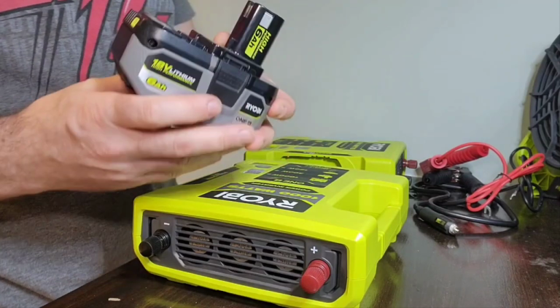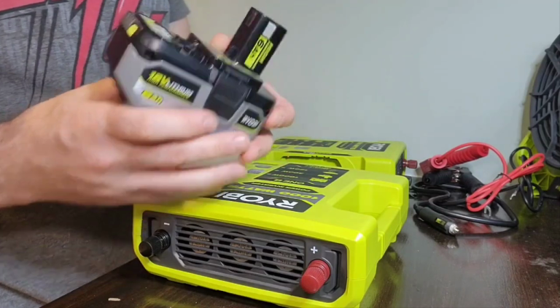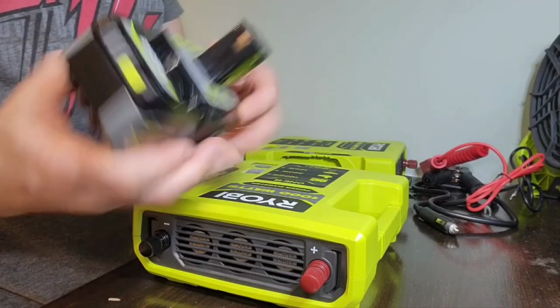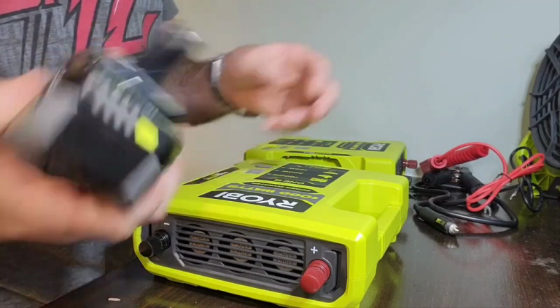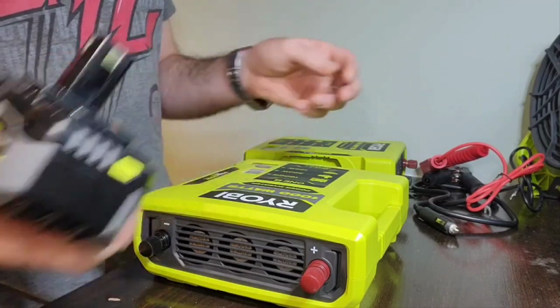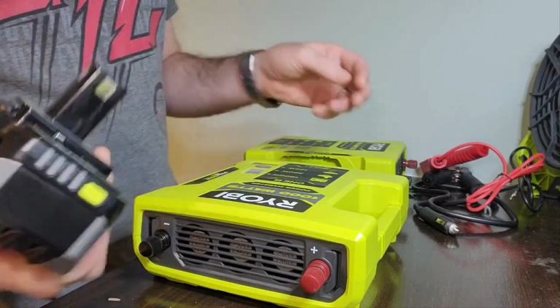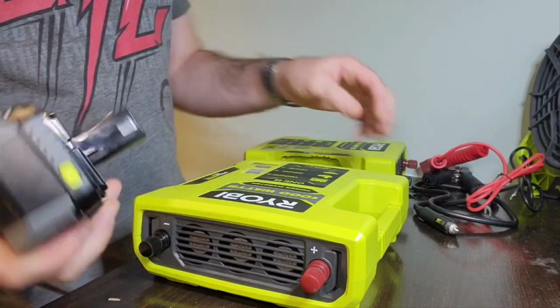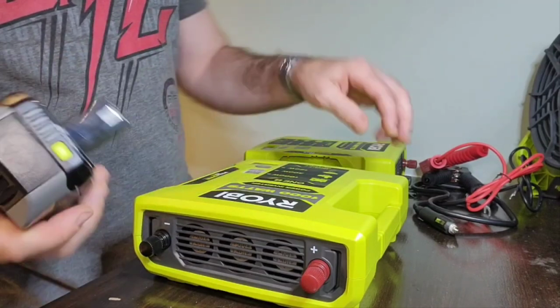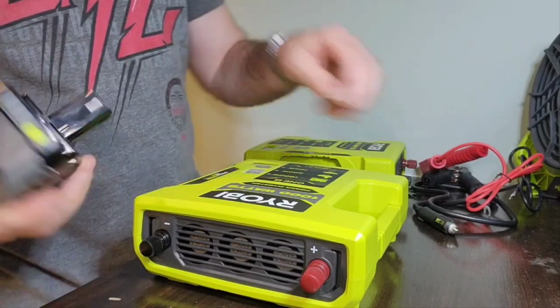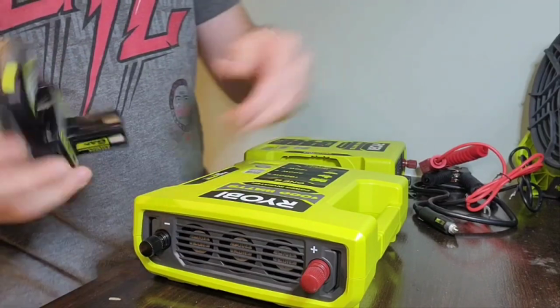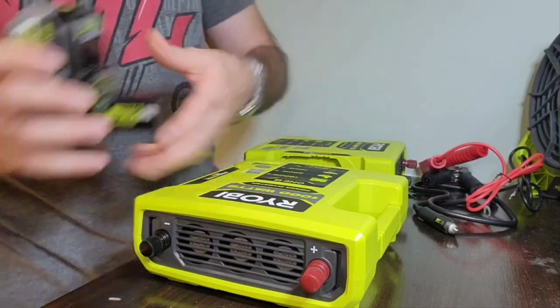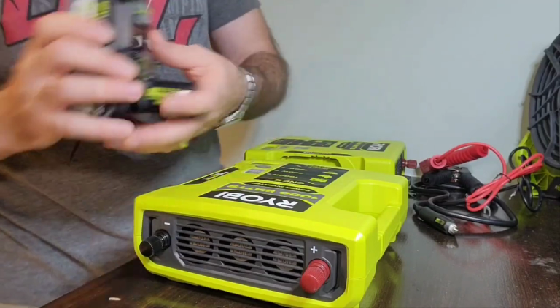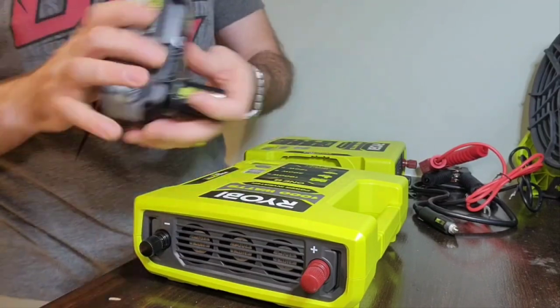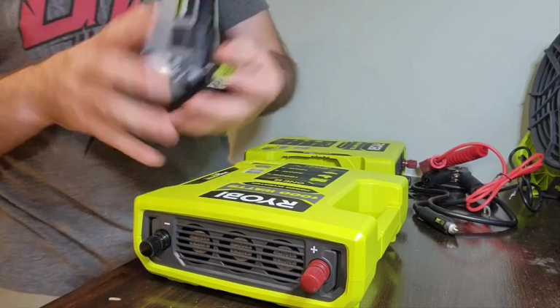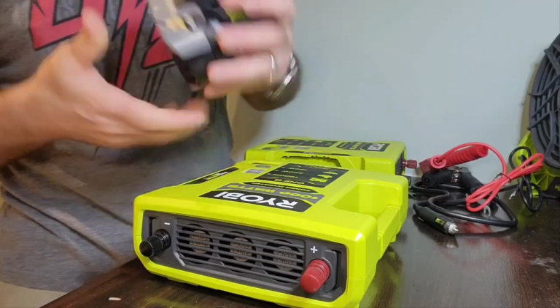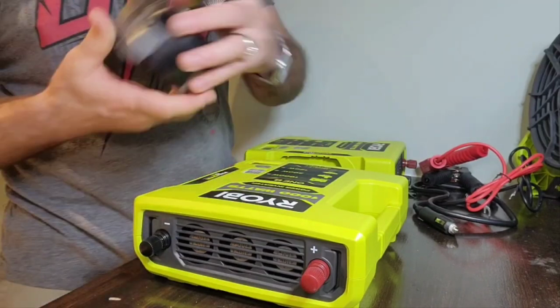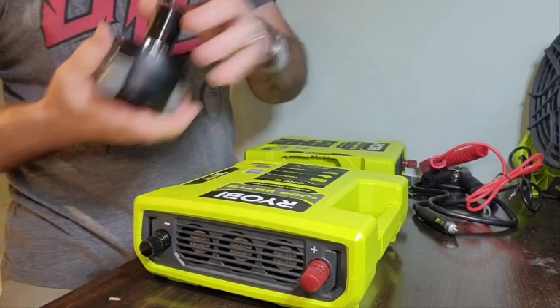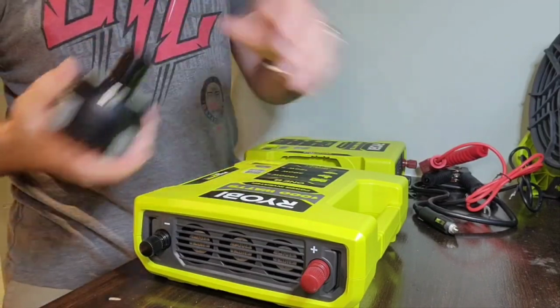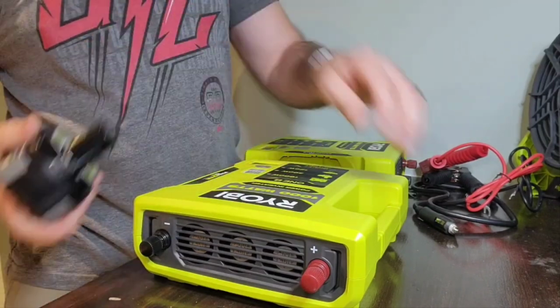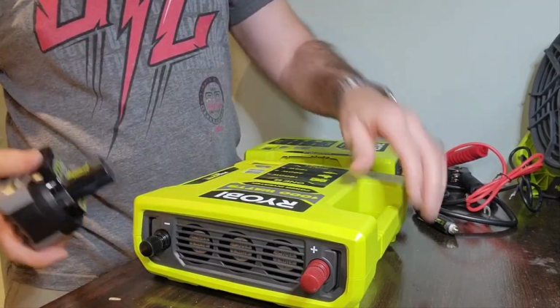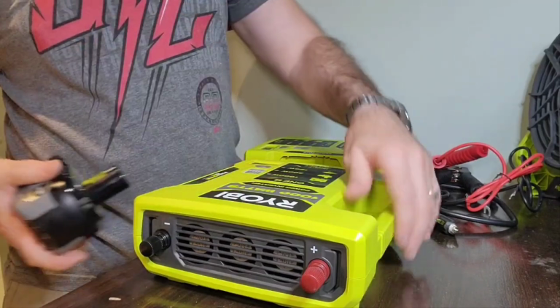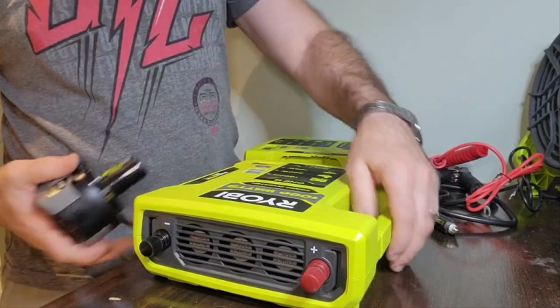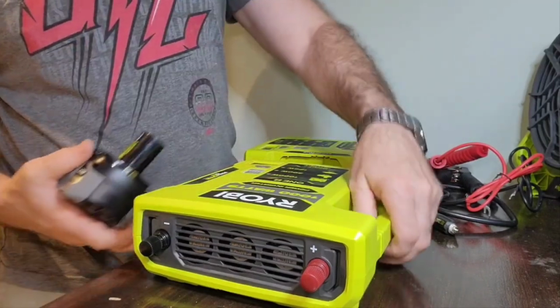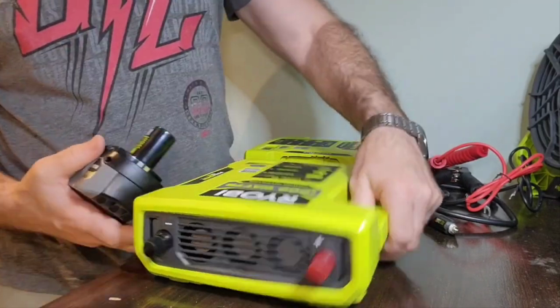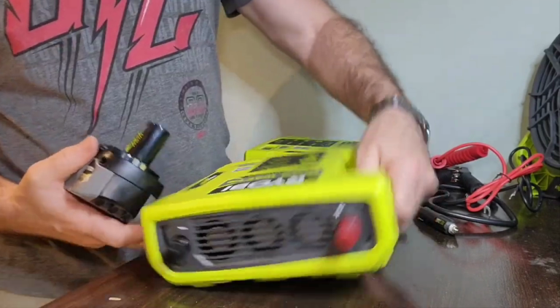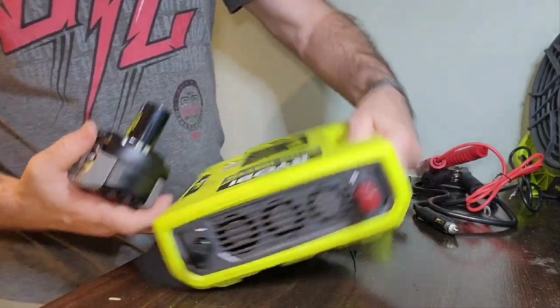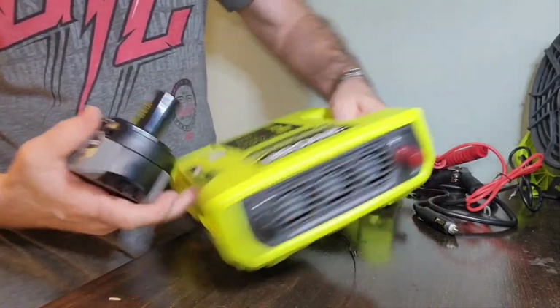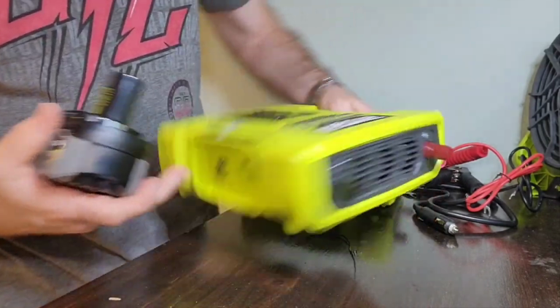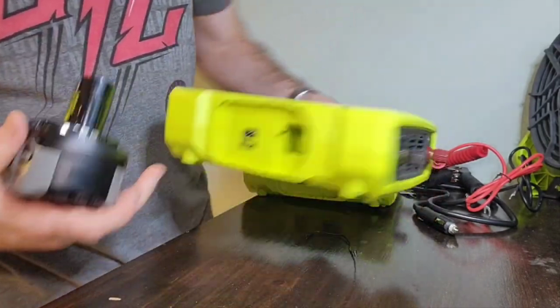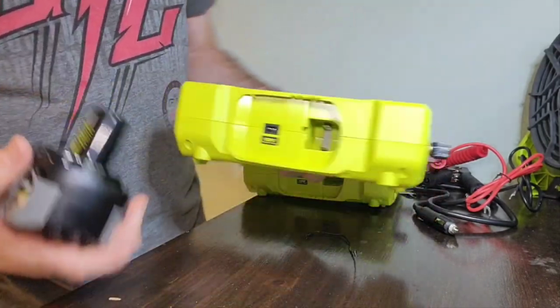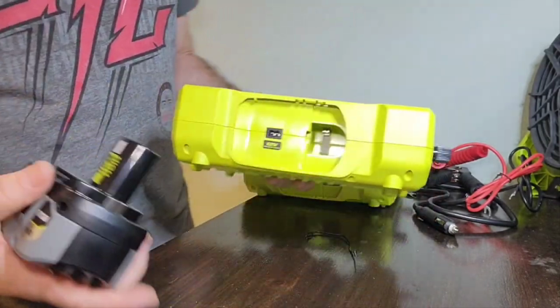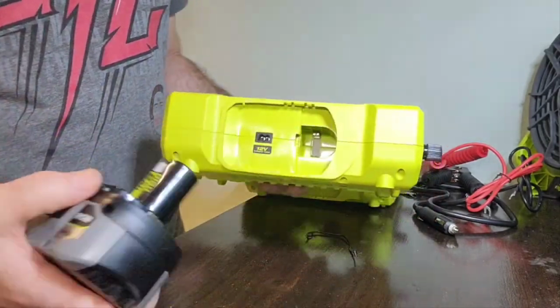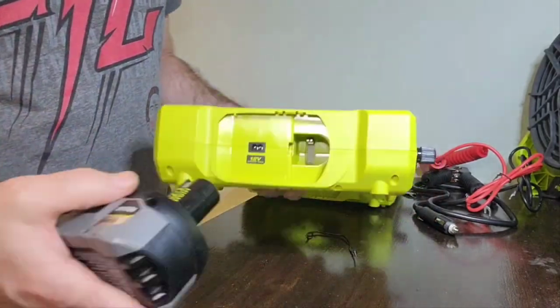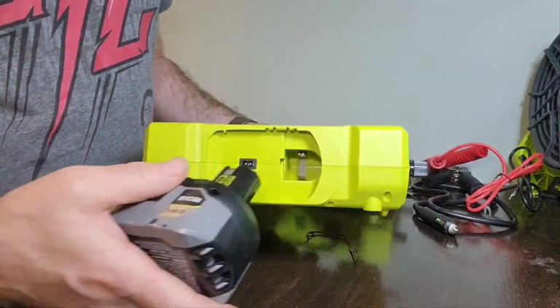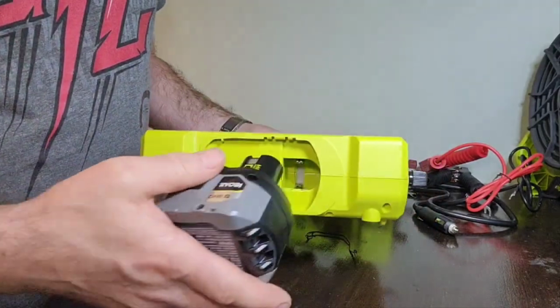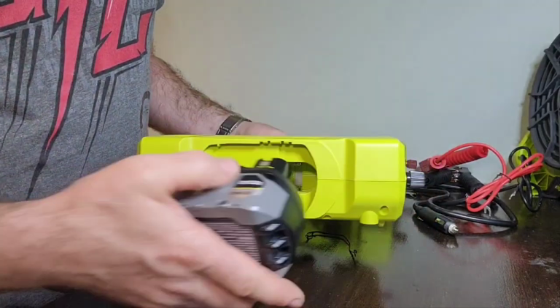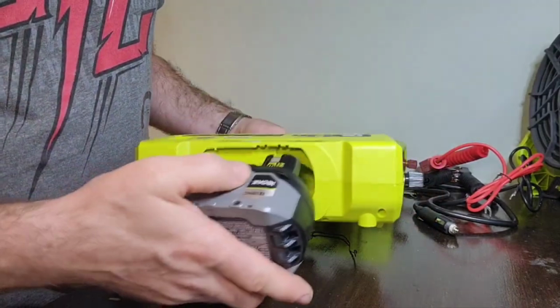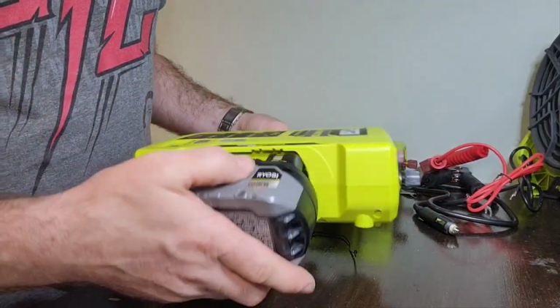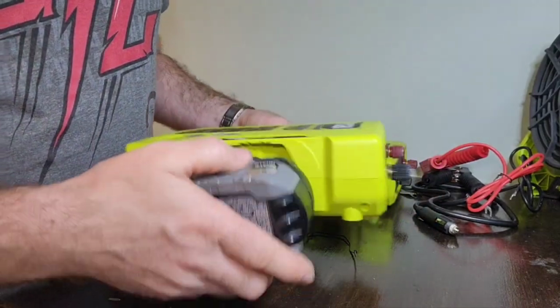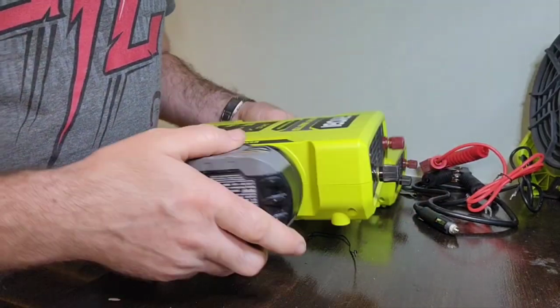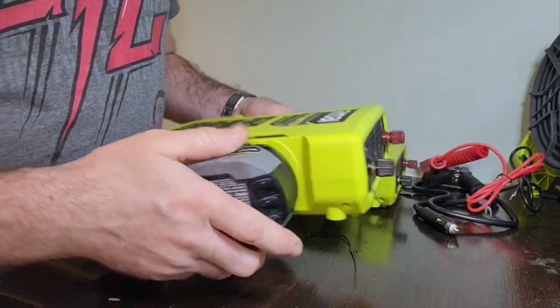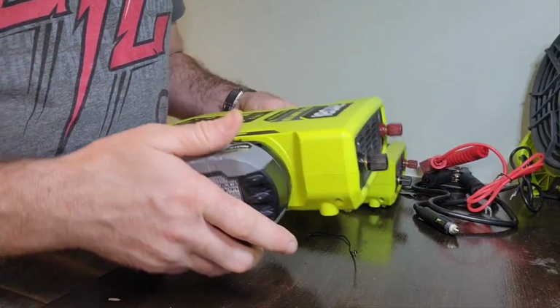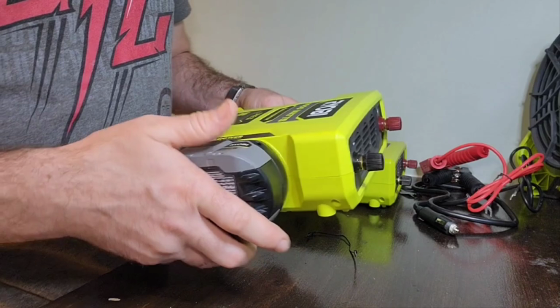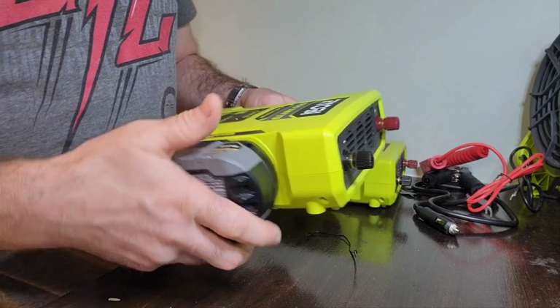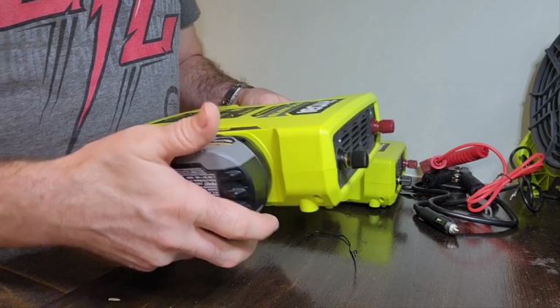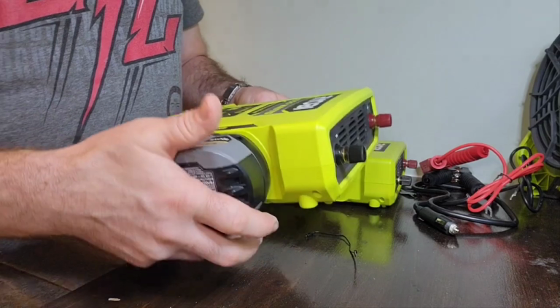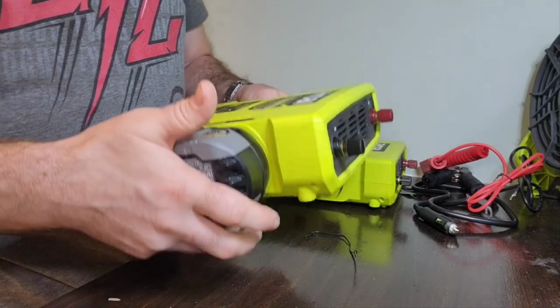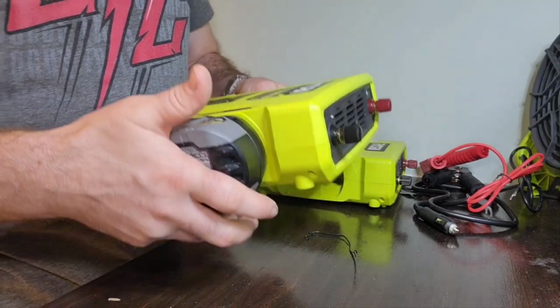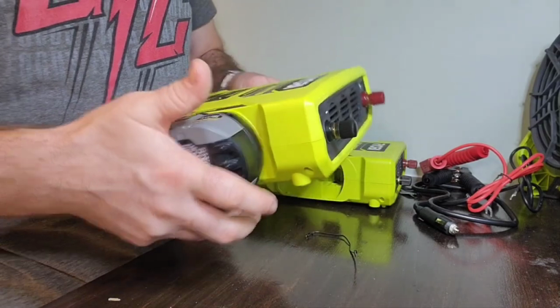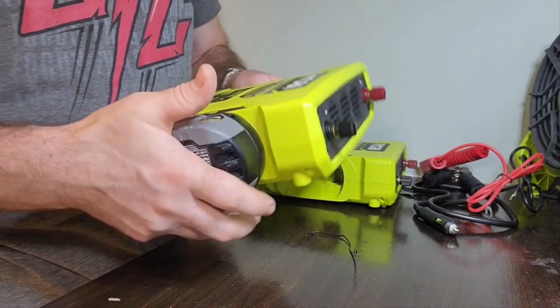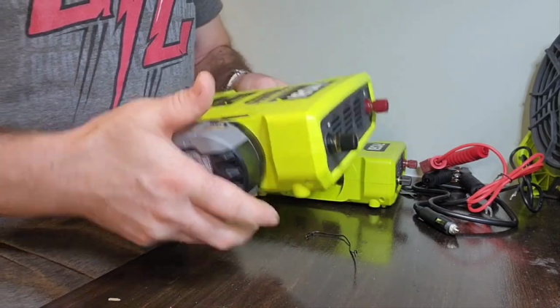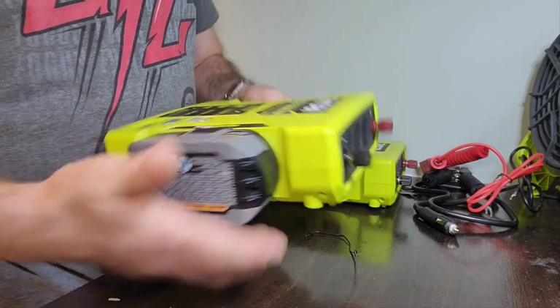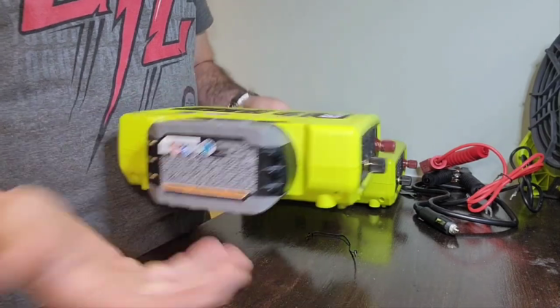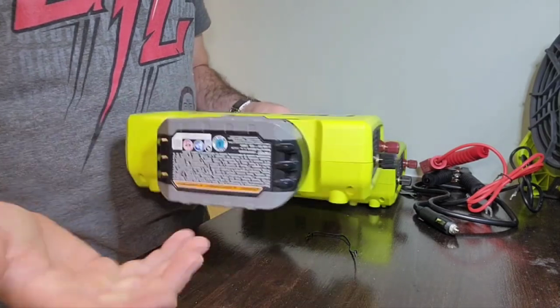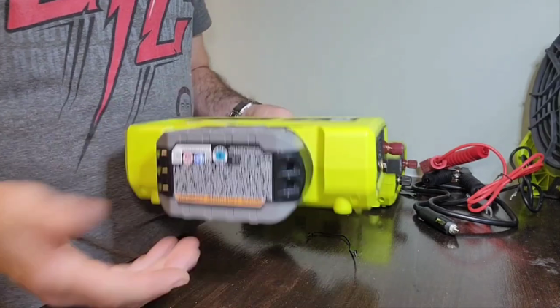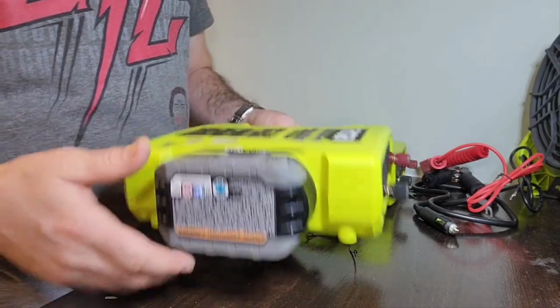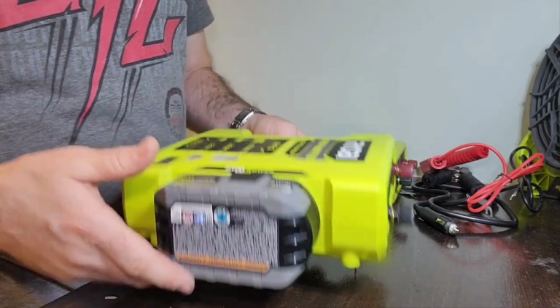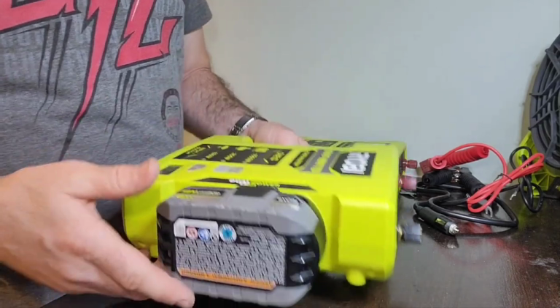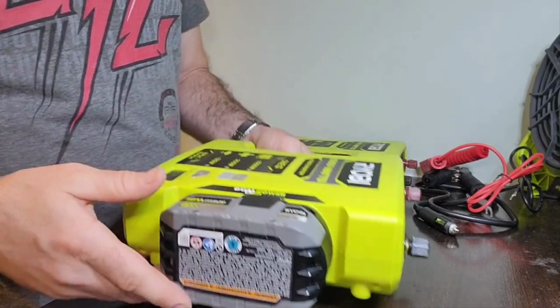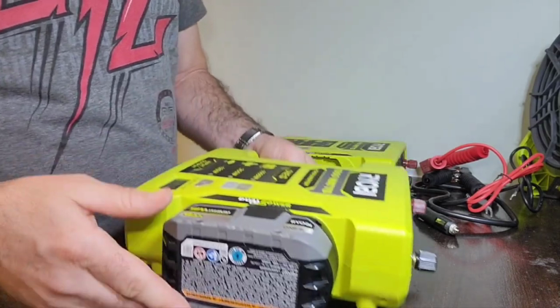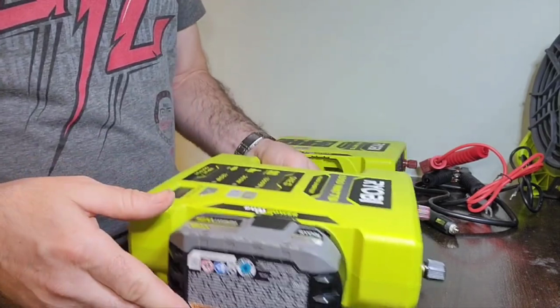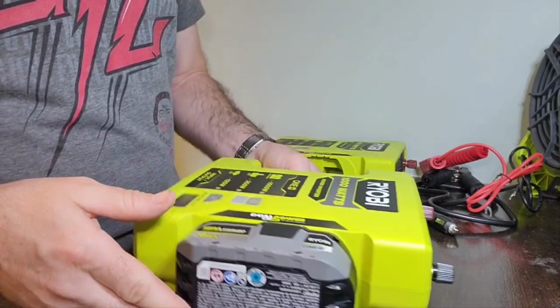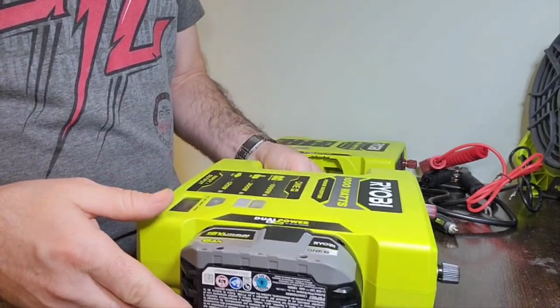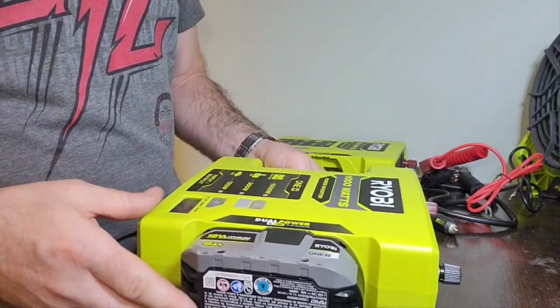I'm using a 6Ah HP battery here, but for this unit it doesn't matter if you use HP or not because there's no dedicated HP port.